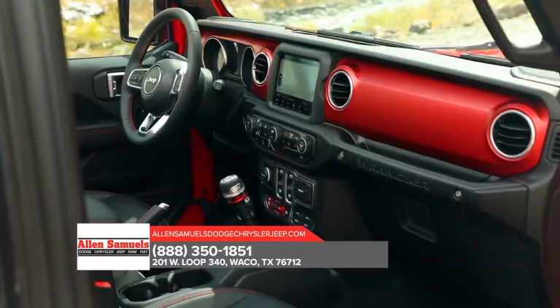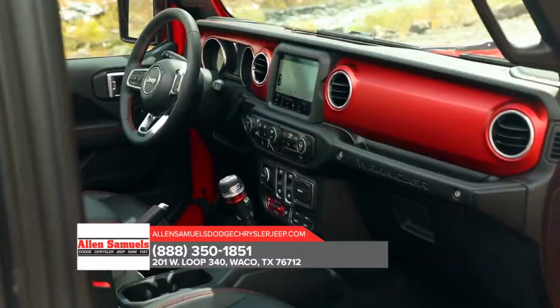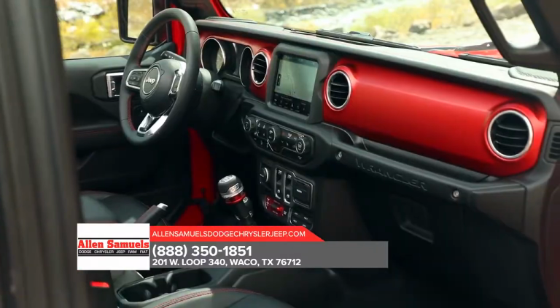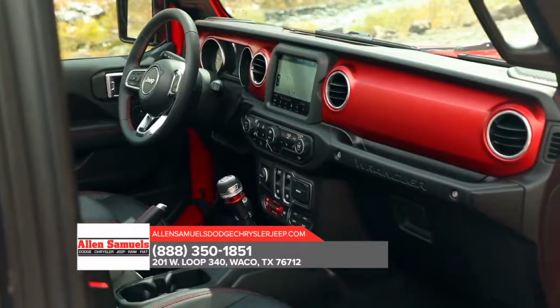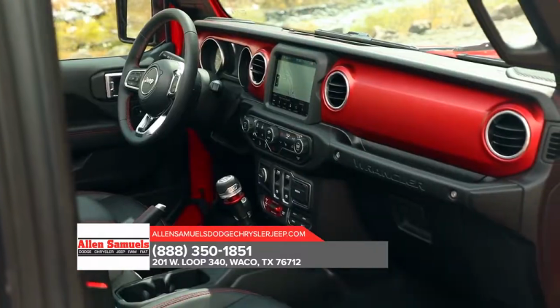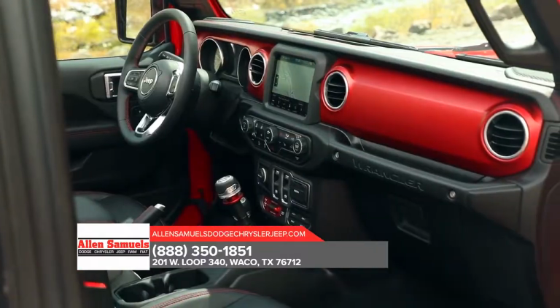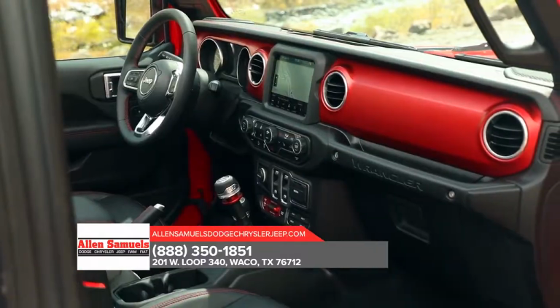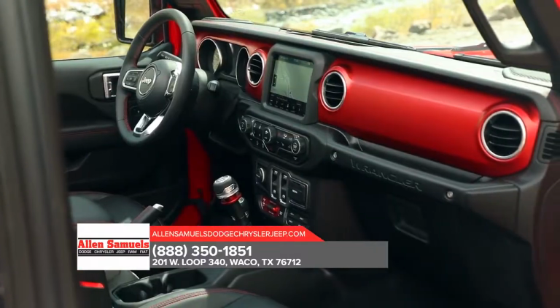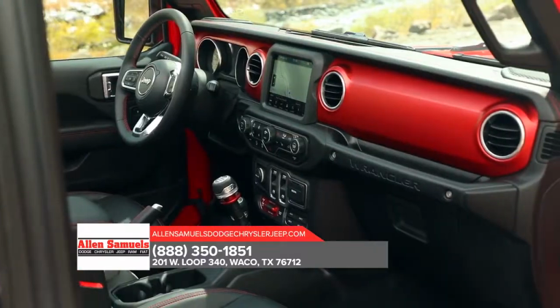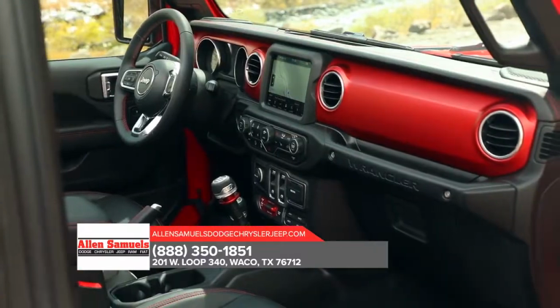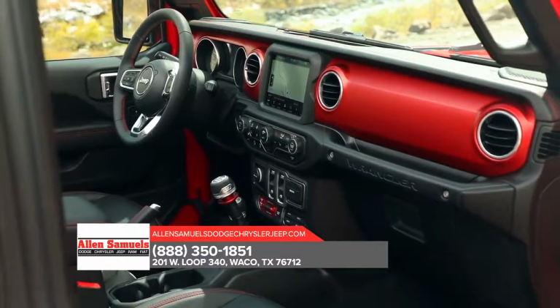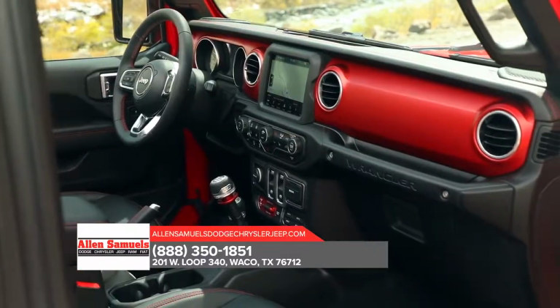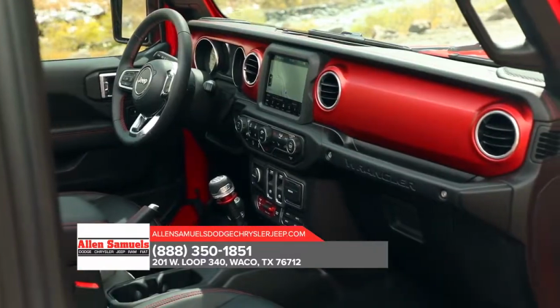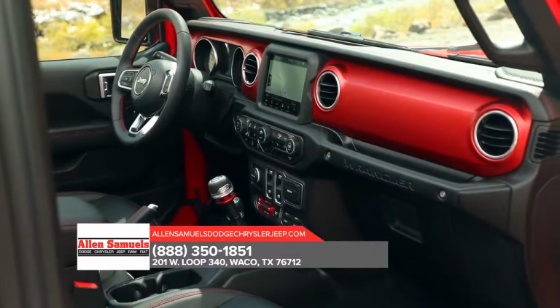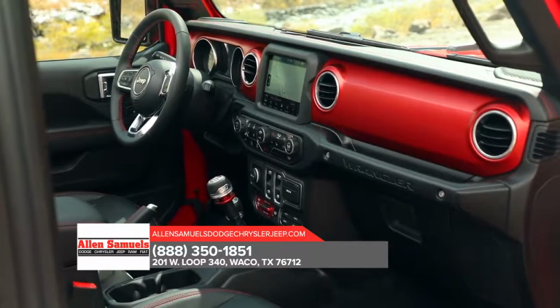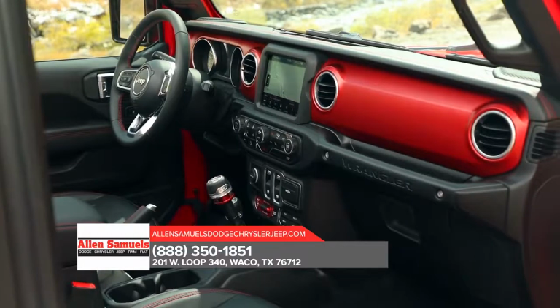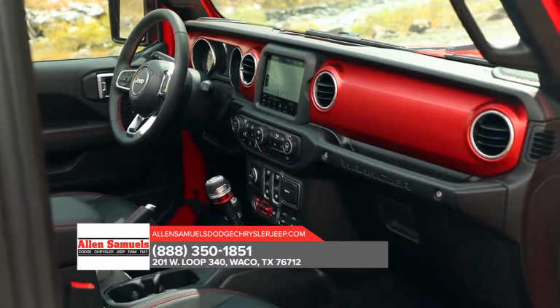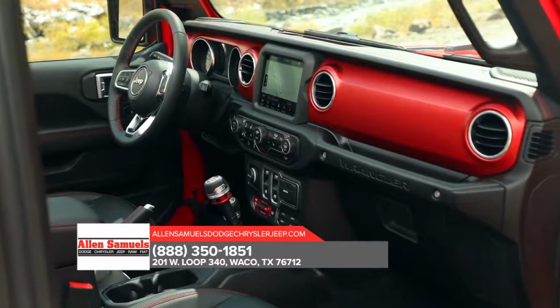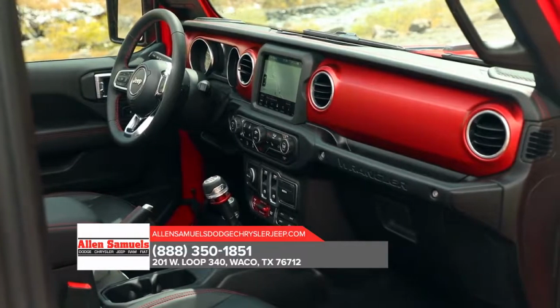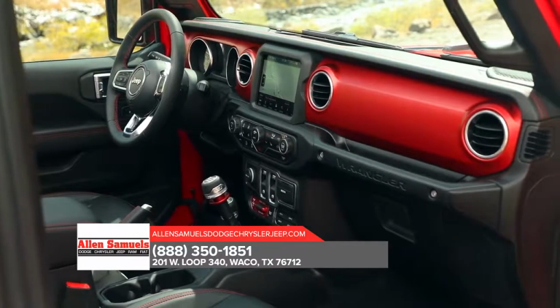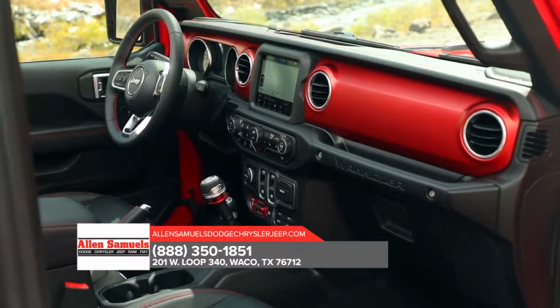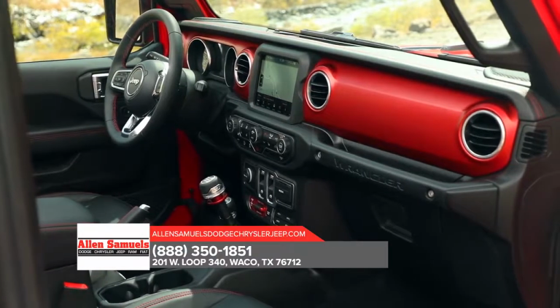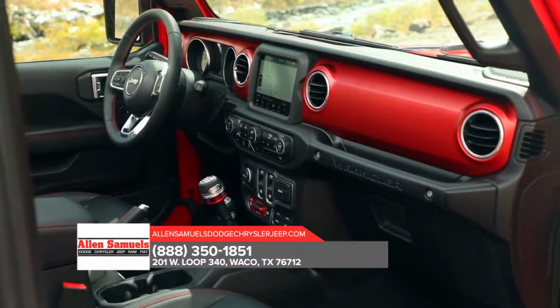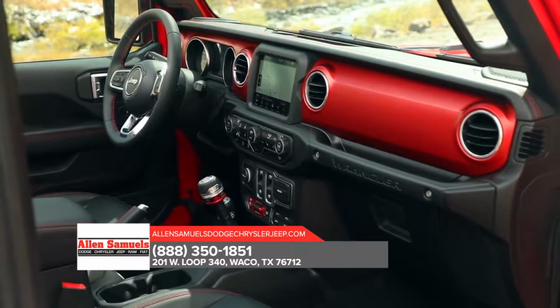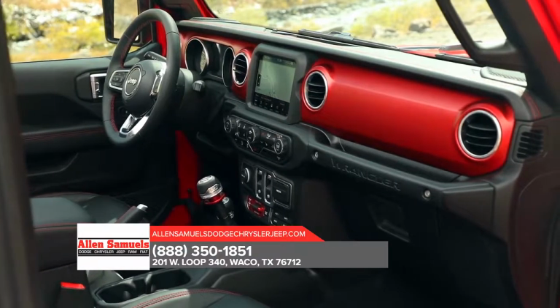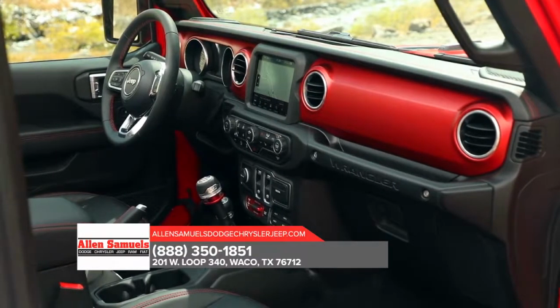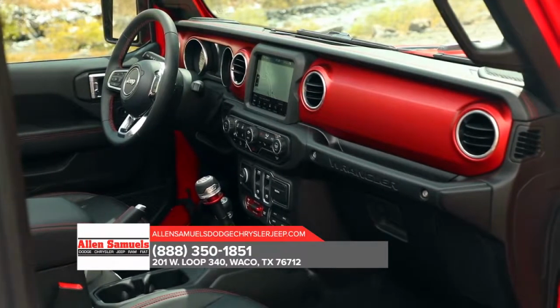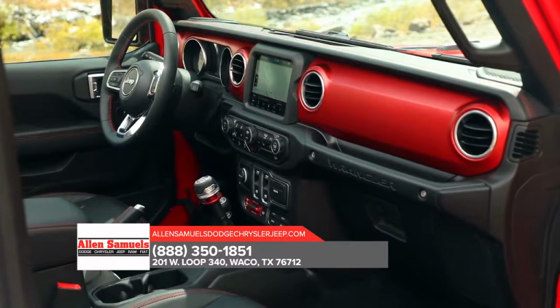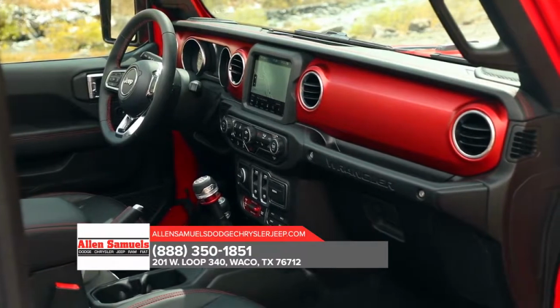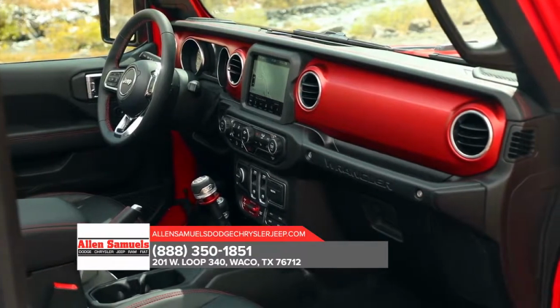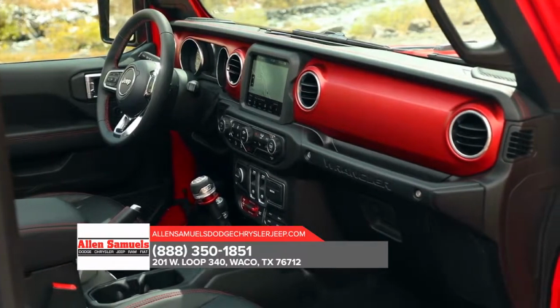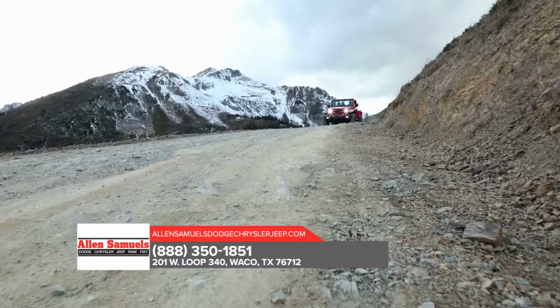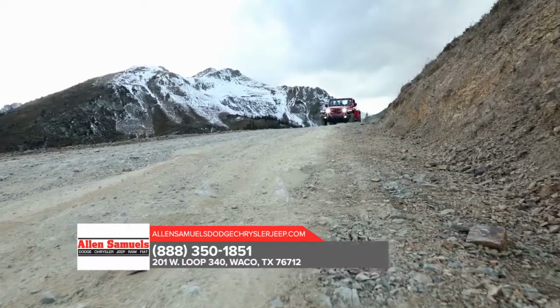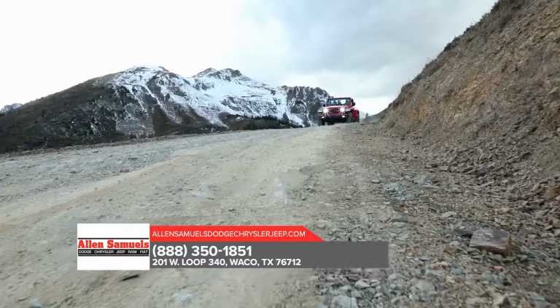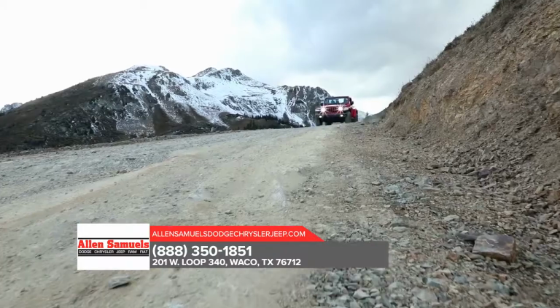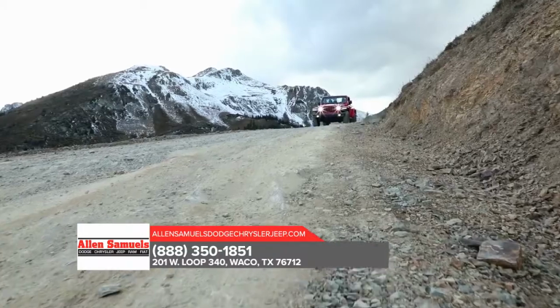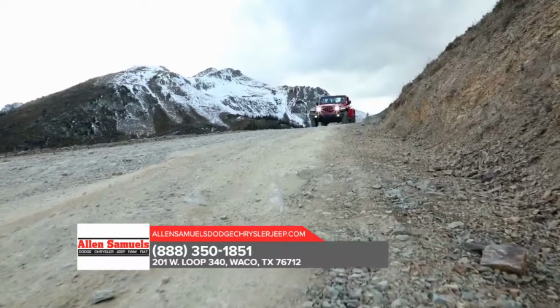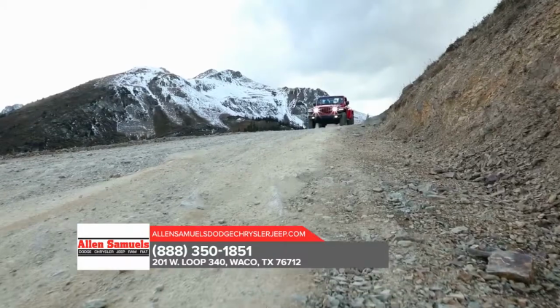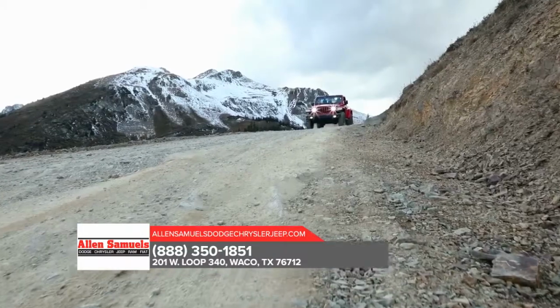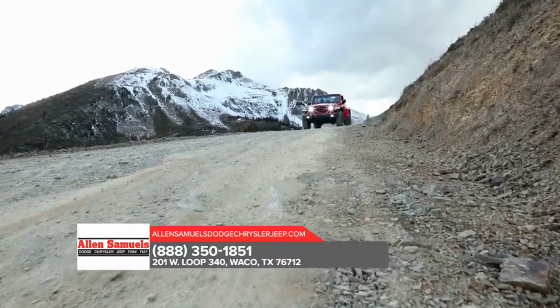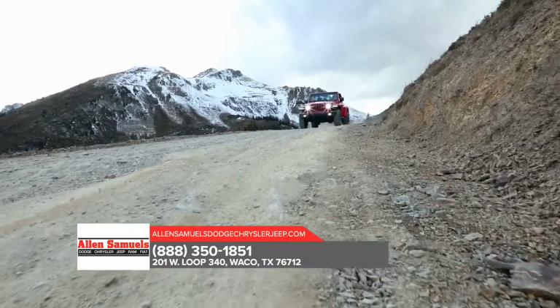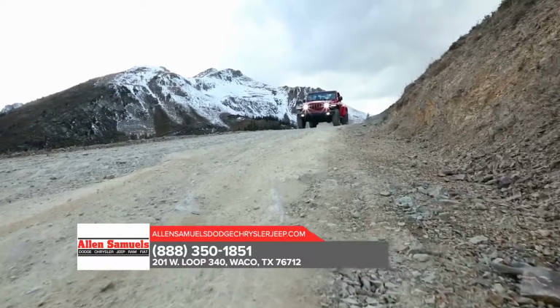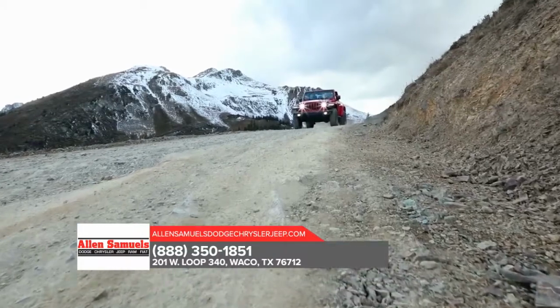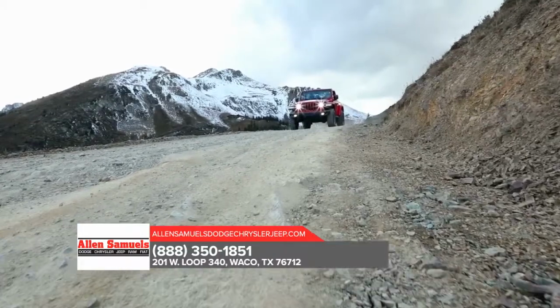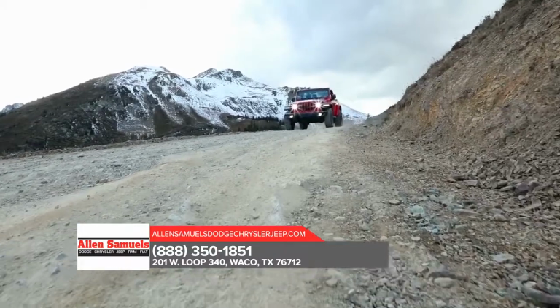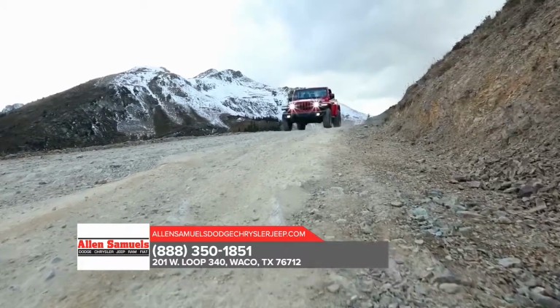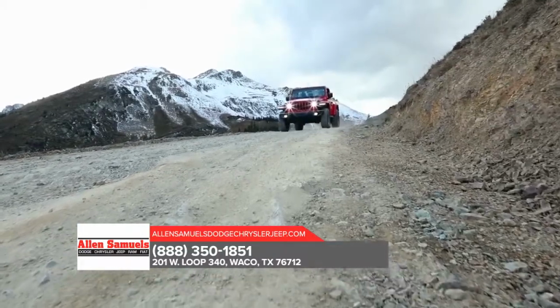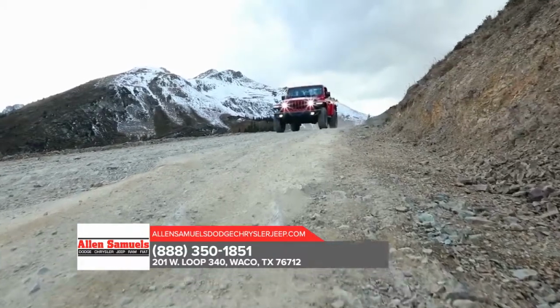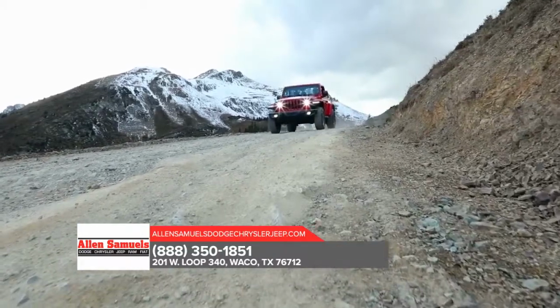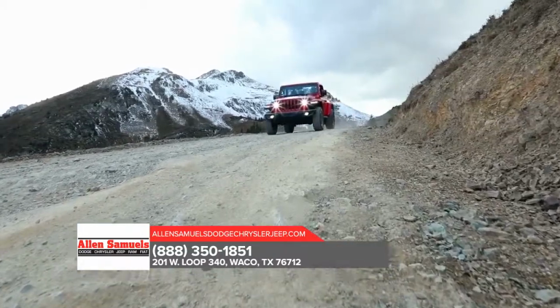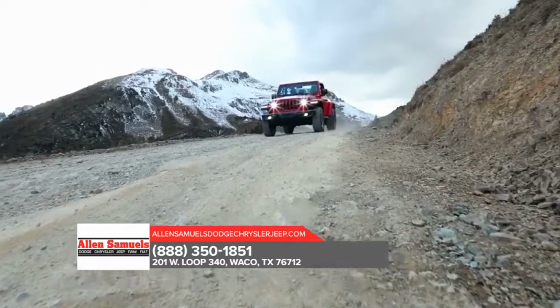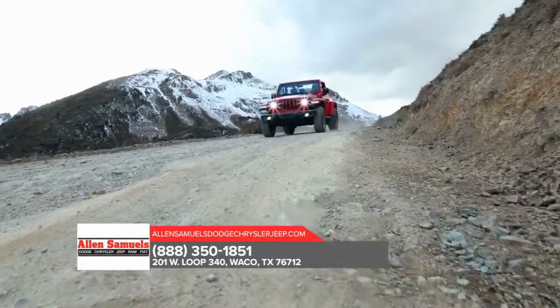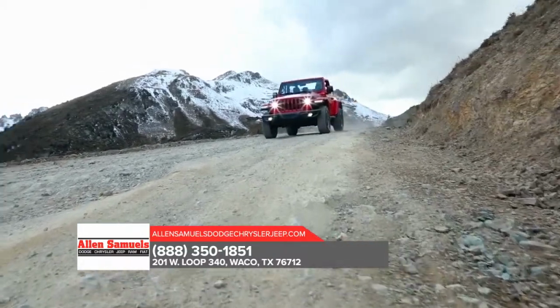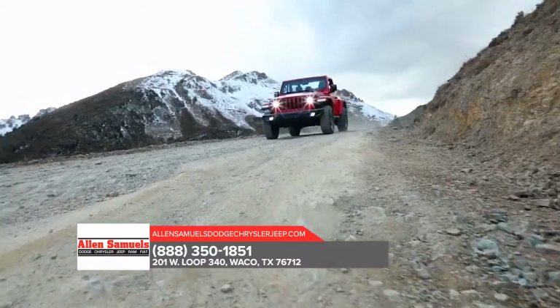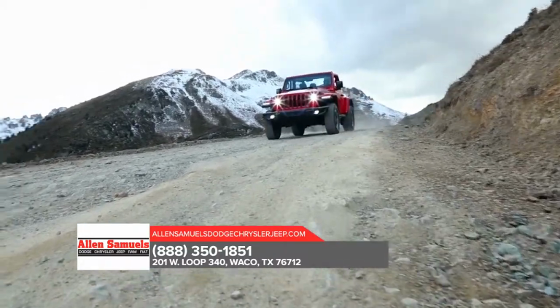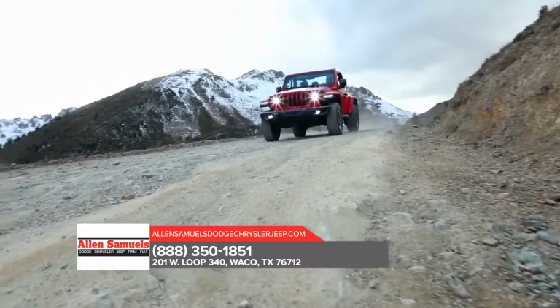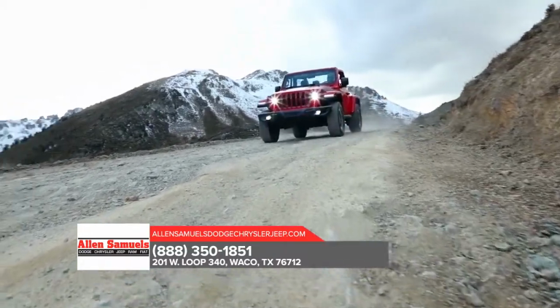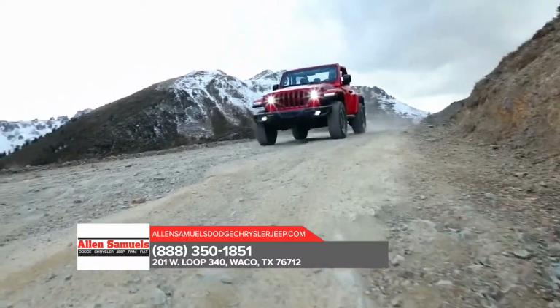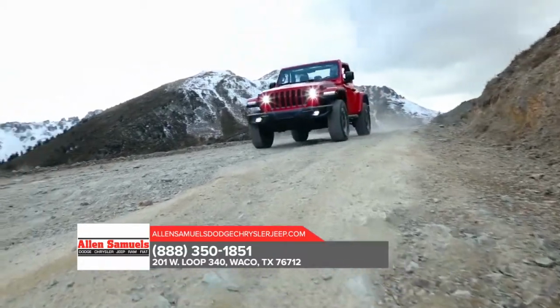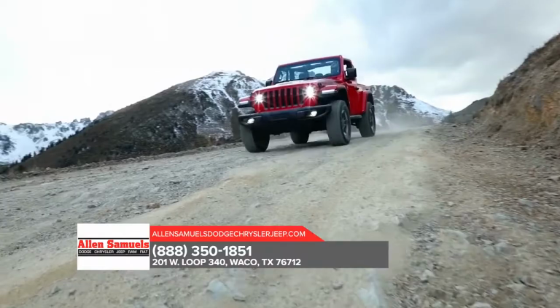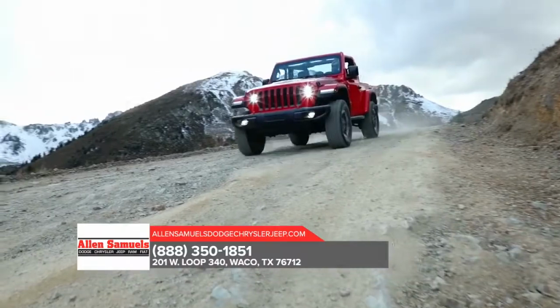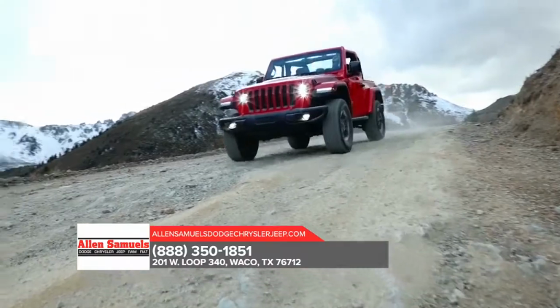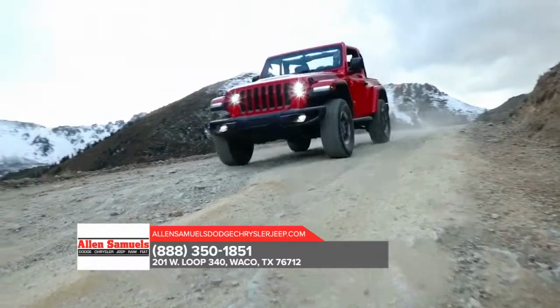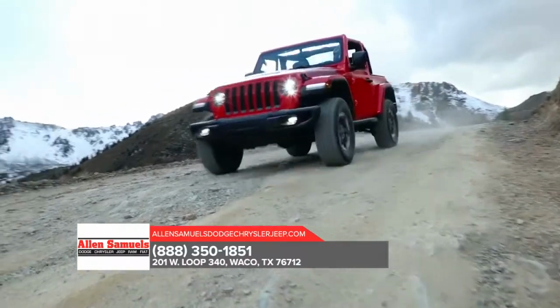No matter what bumps in the road come up, you can drive easy knowing that the 2019 Jeep Wrangler is here to keep you safe while traveling.